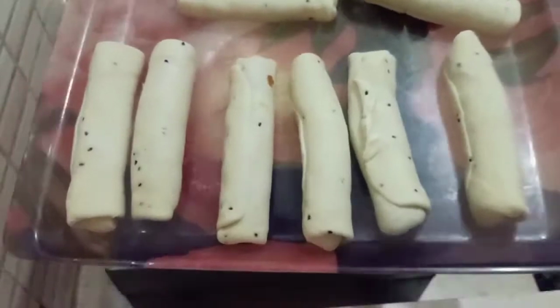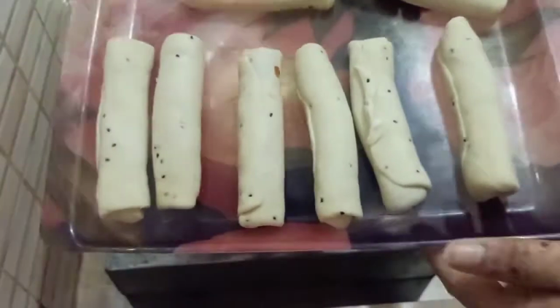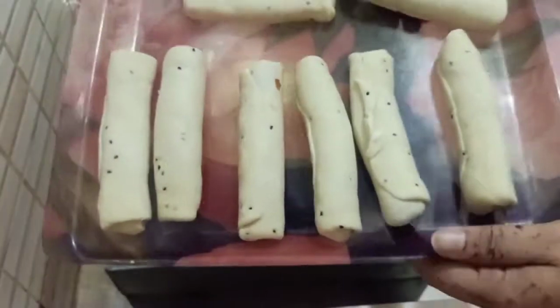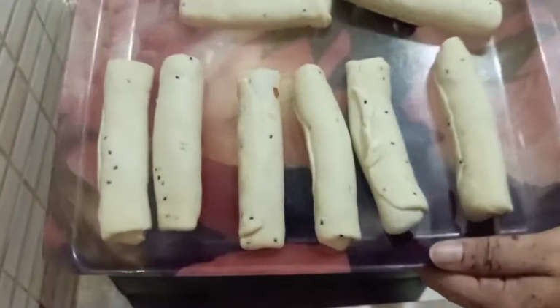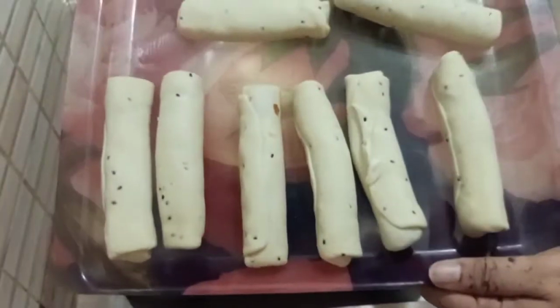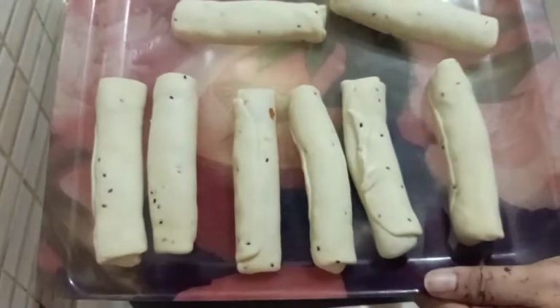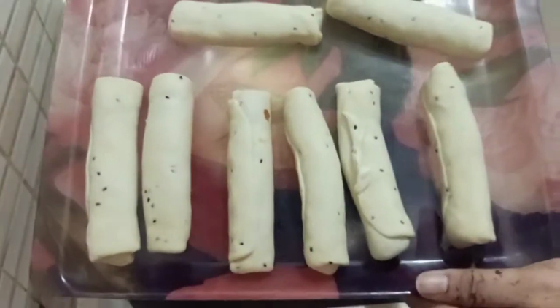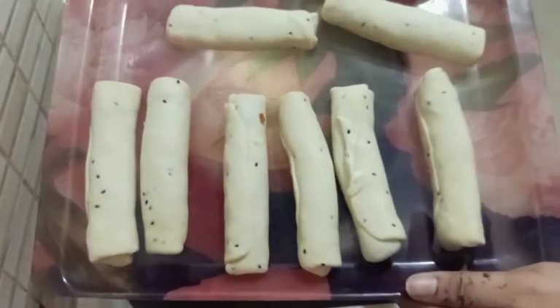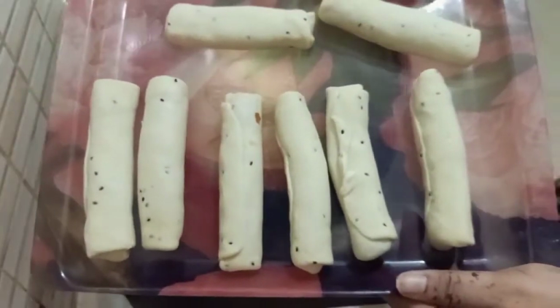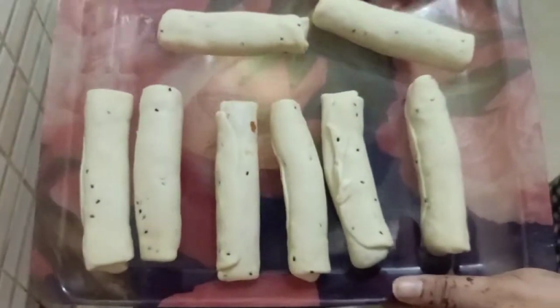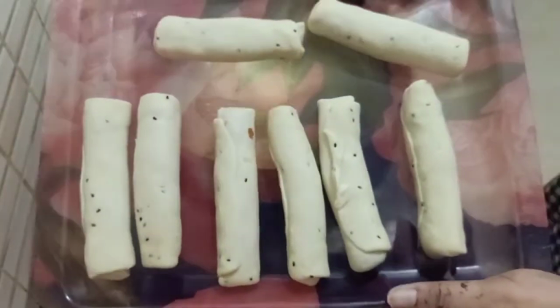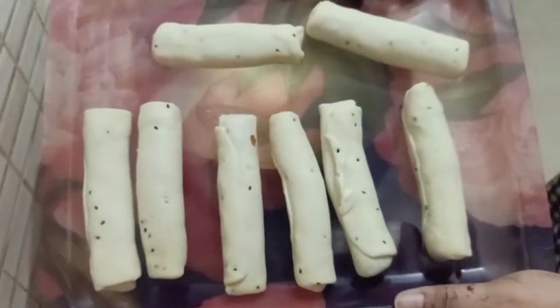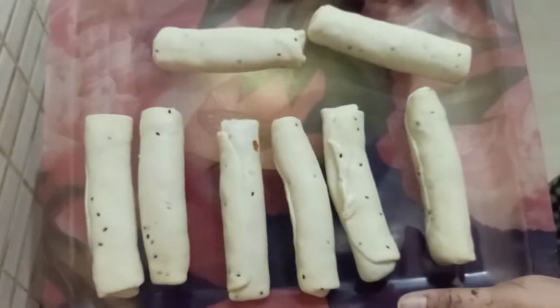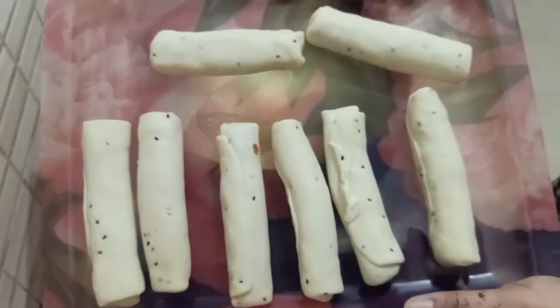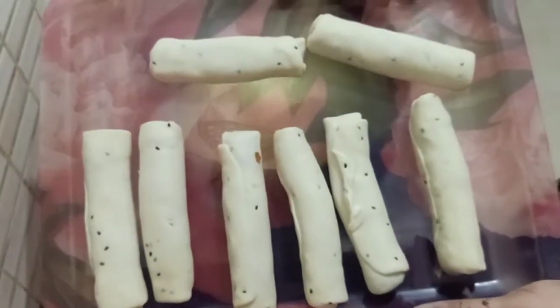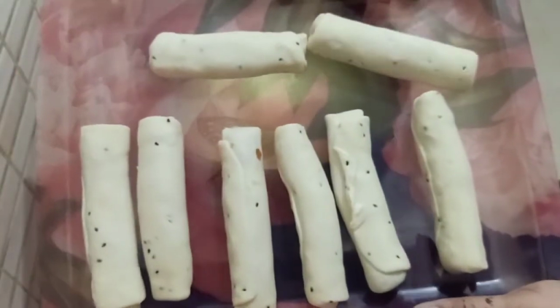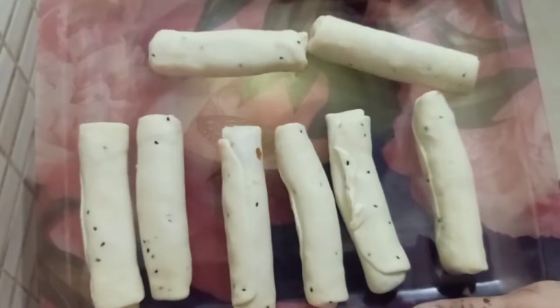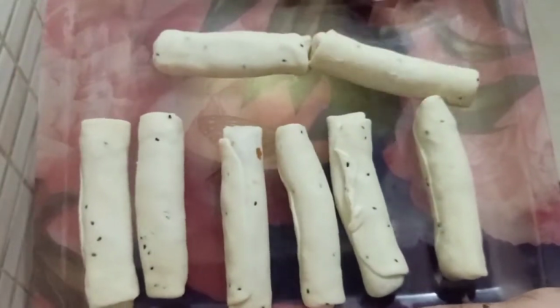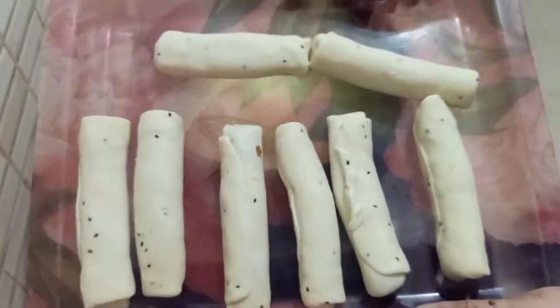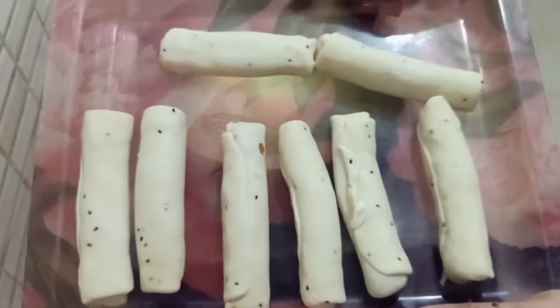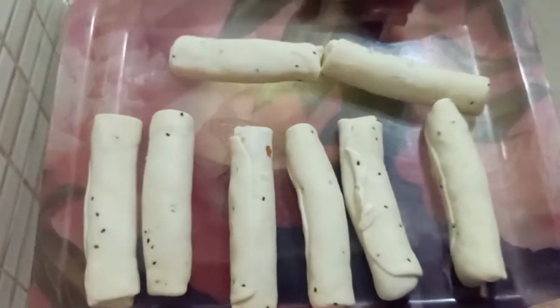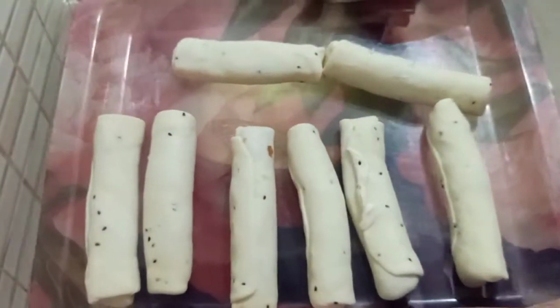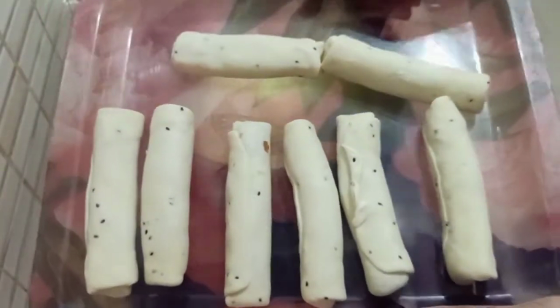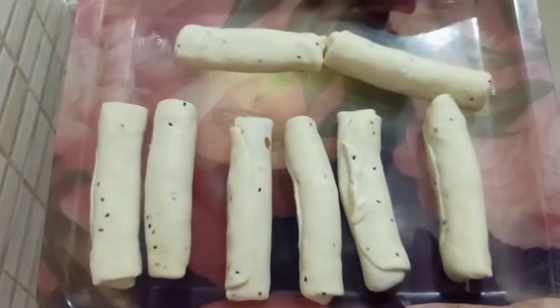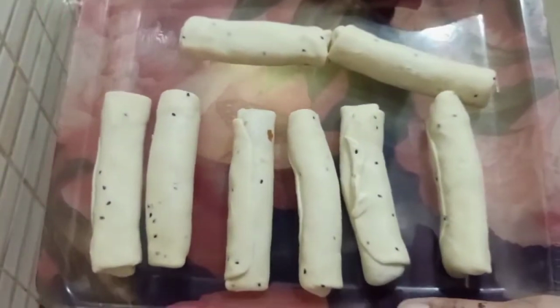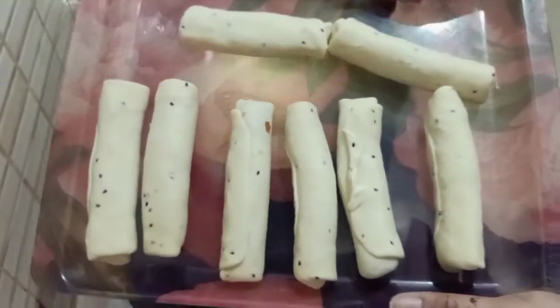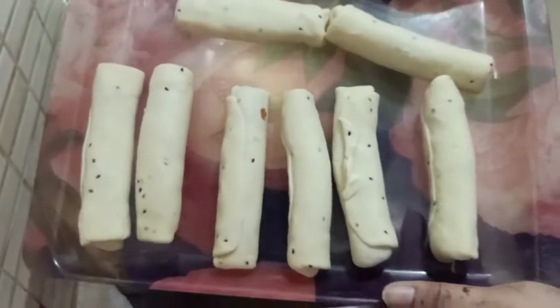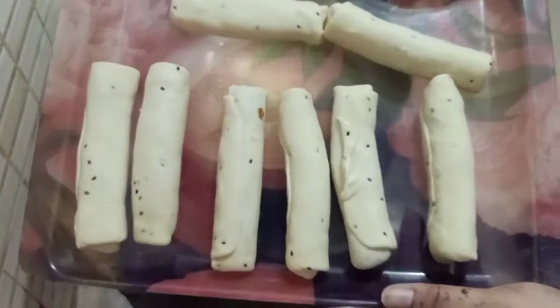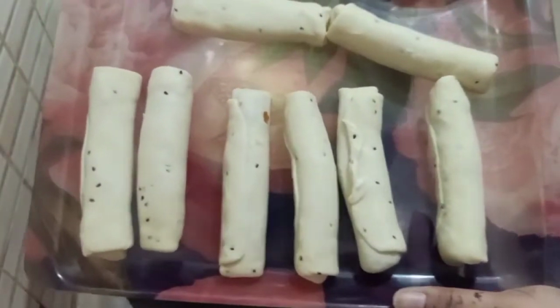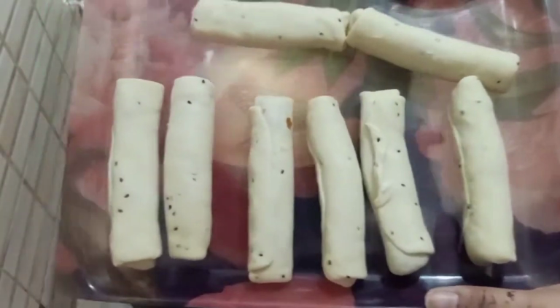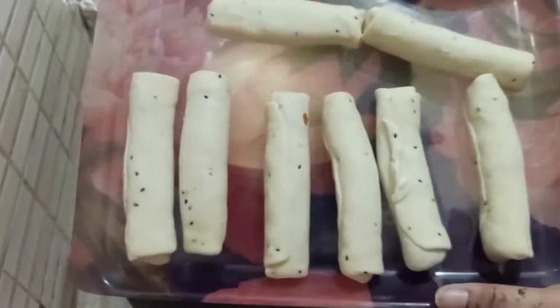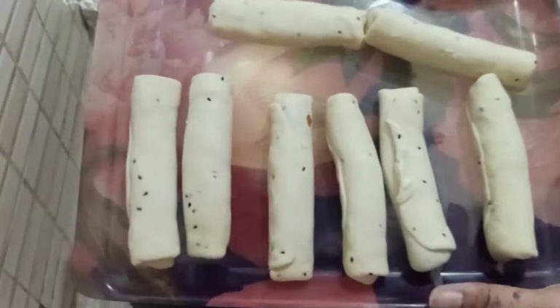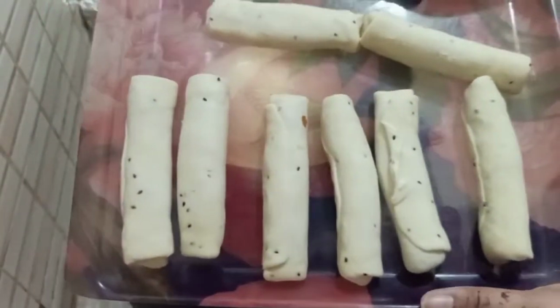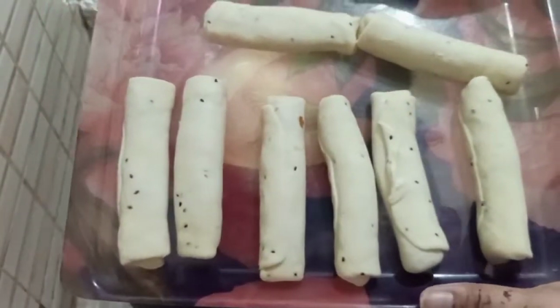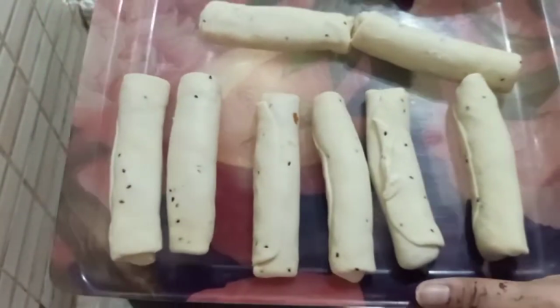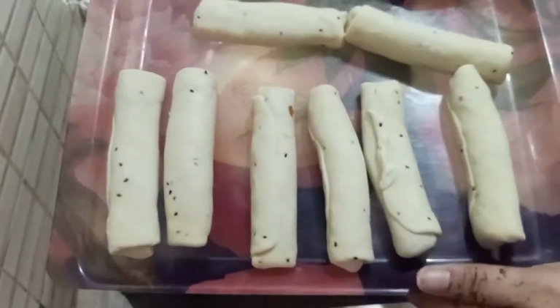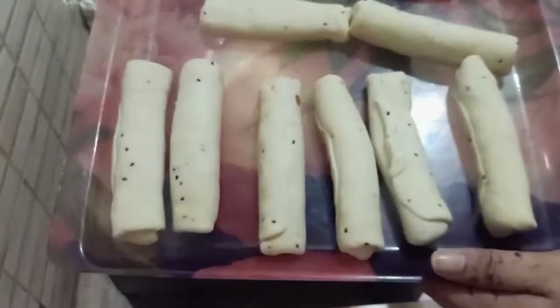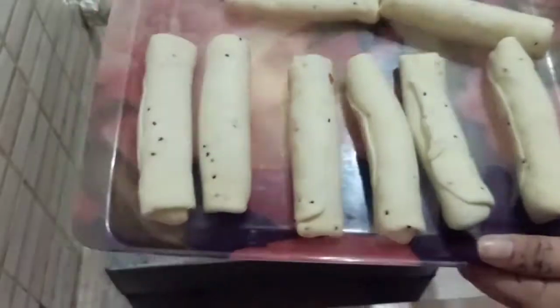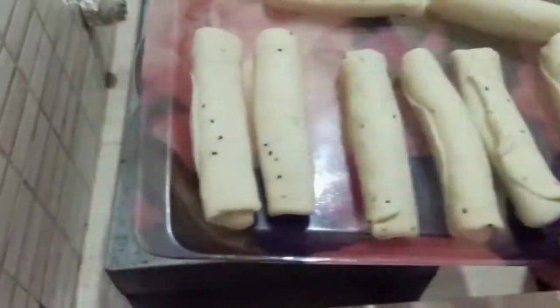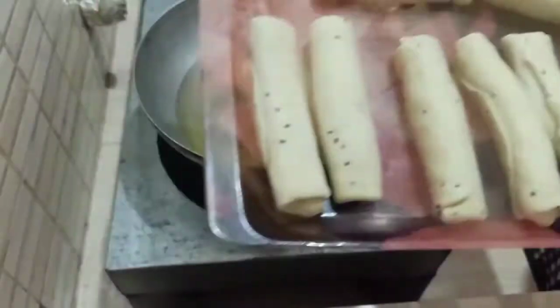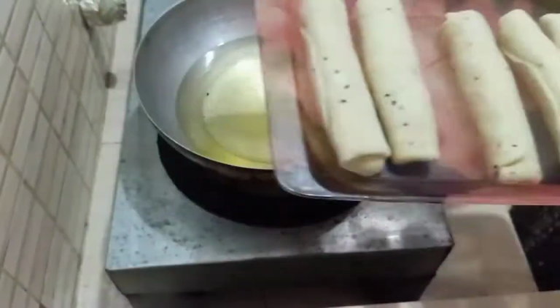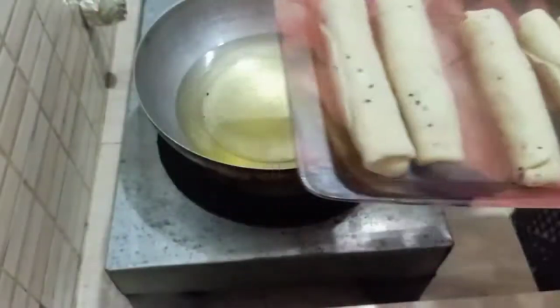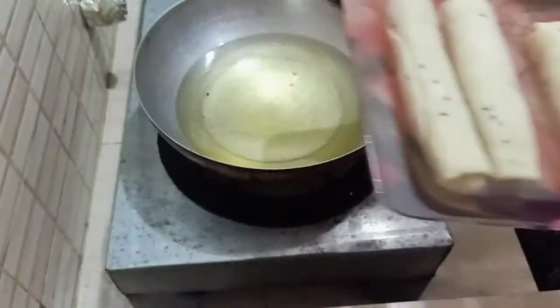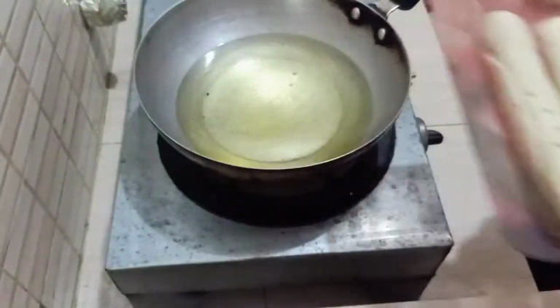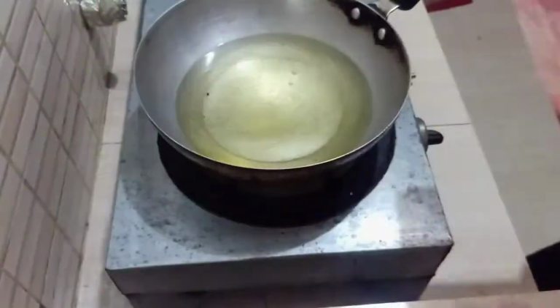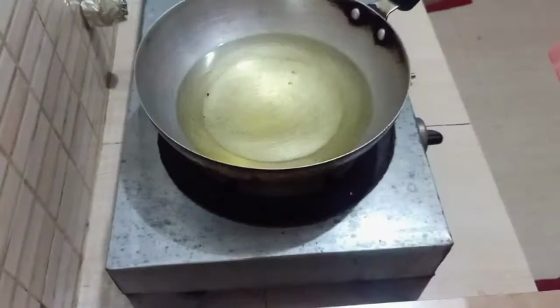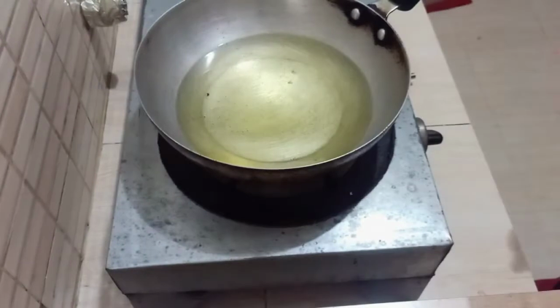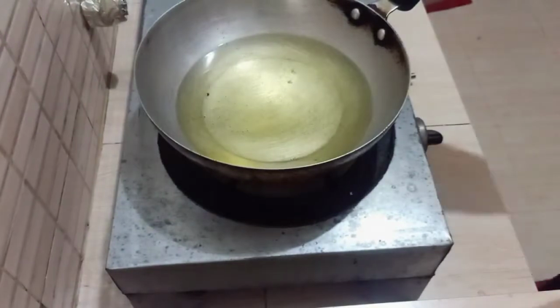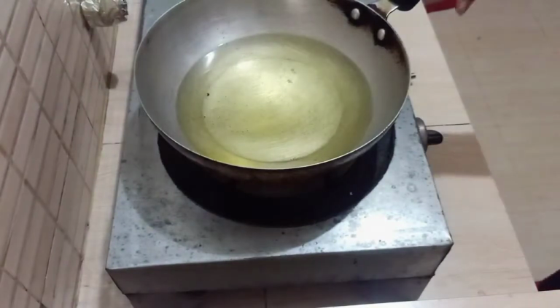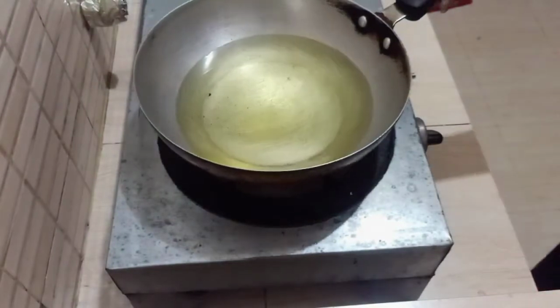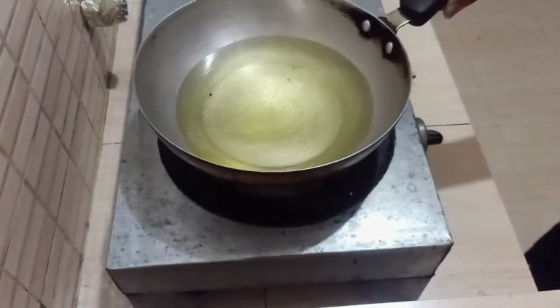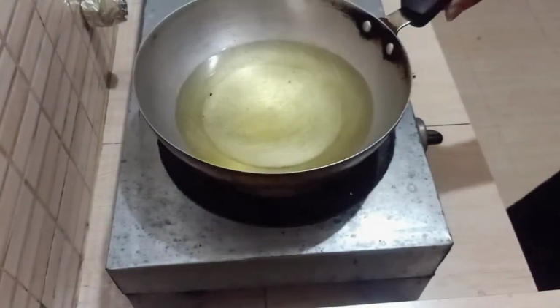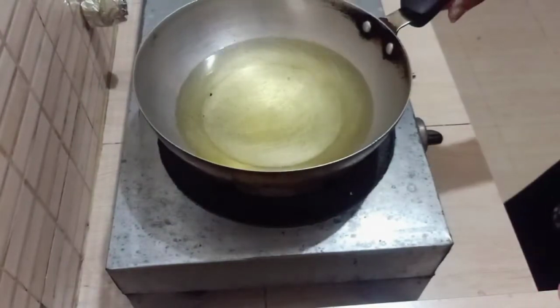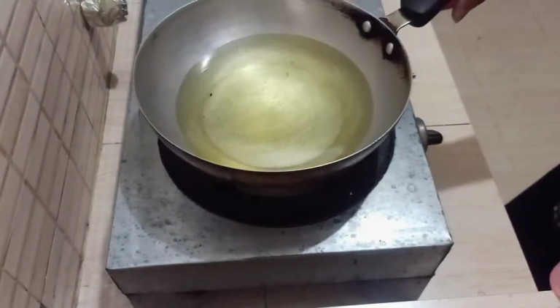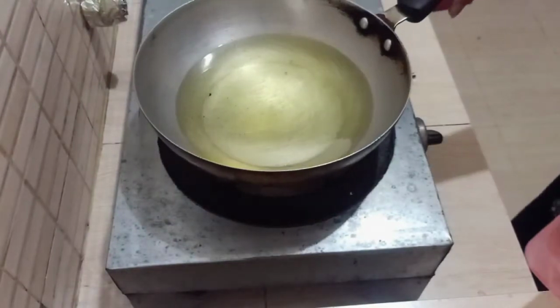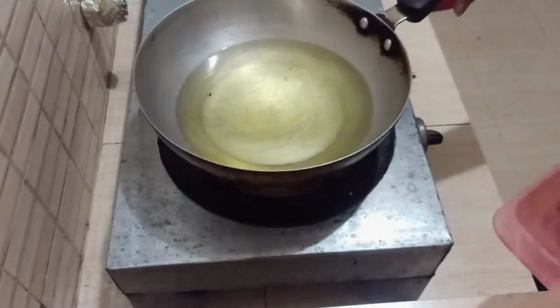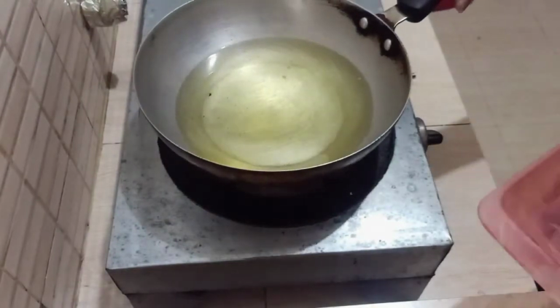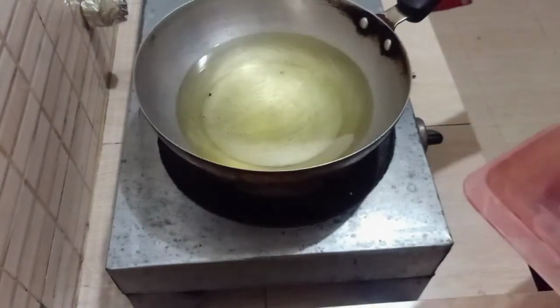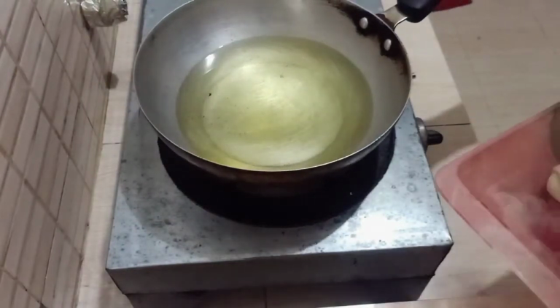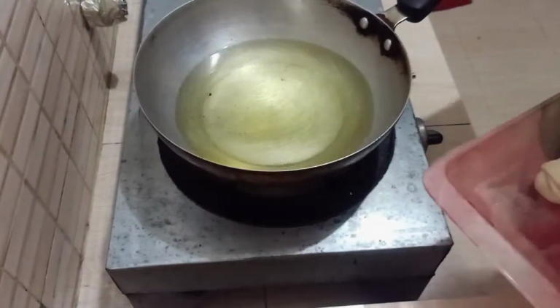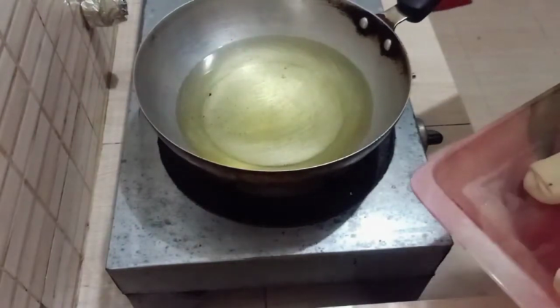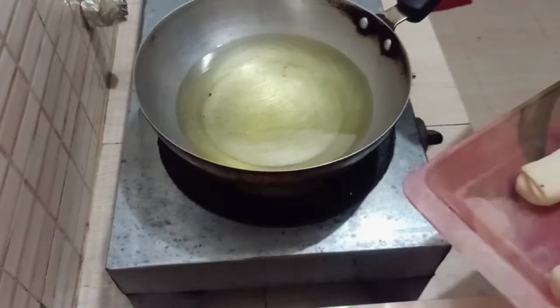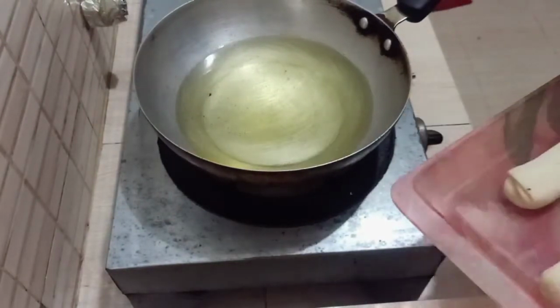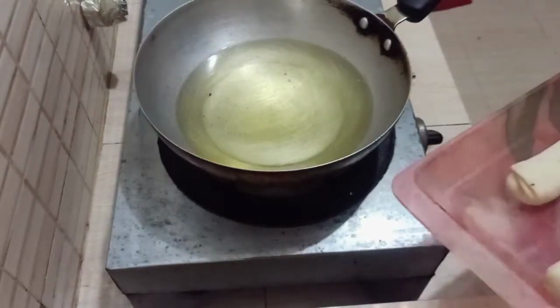तो एक ना आमी आल आगे बानी है निलम, आमार मेरे देके आखुन भेजे देवो। आर बाके गुलो आमी डिफ्ट्रीजे रेखे देवो।